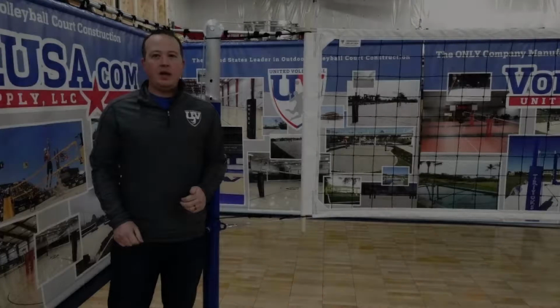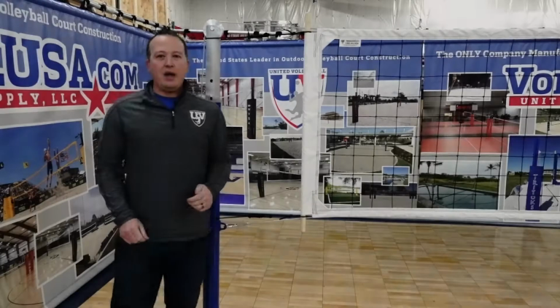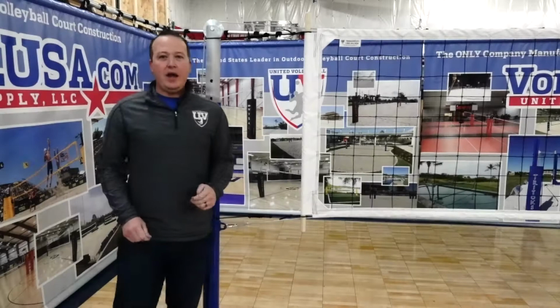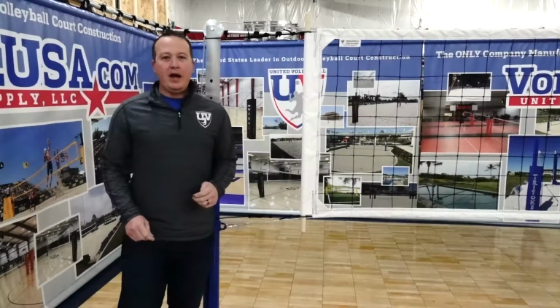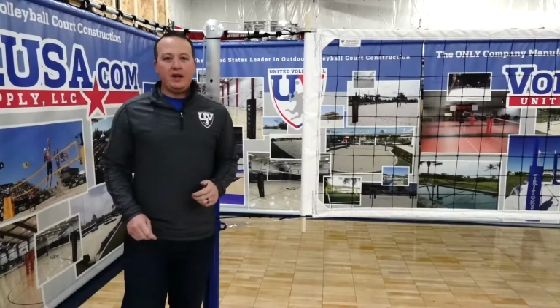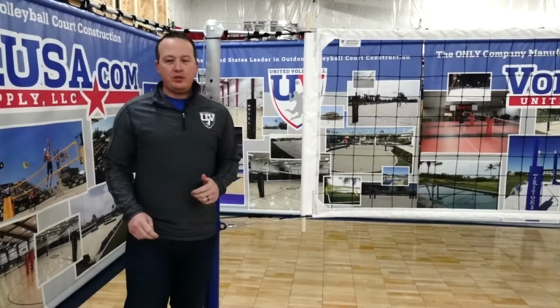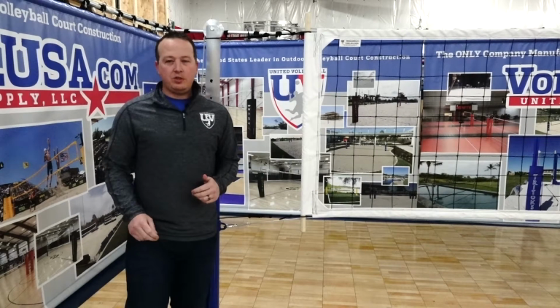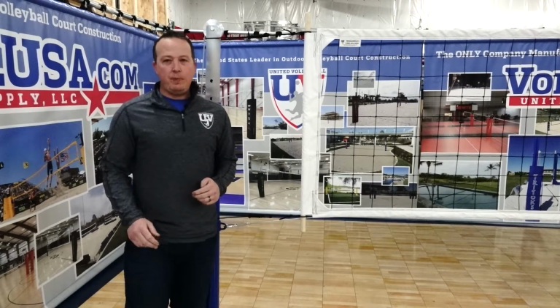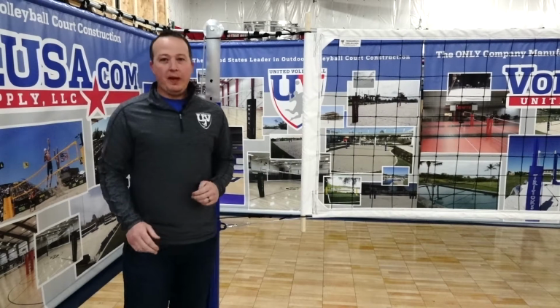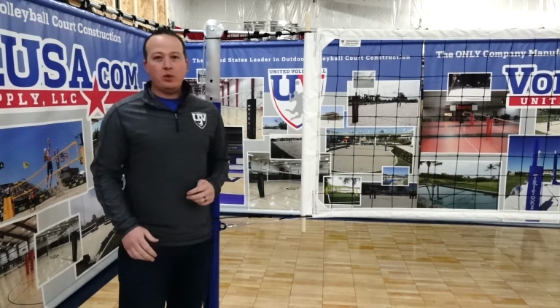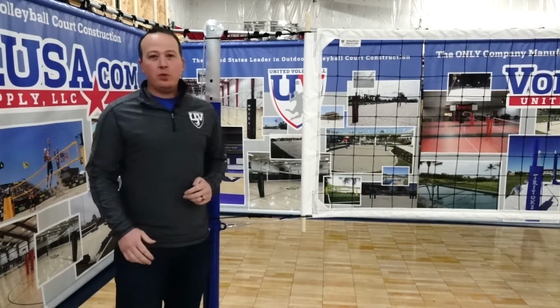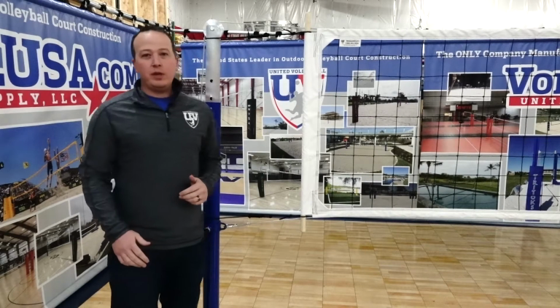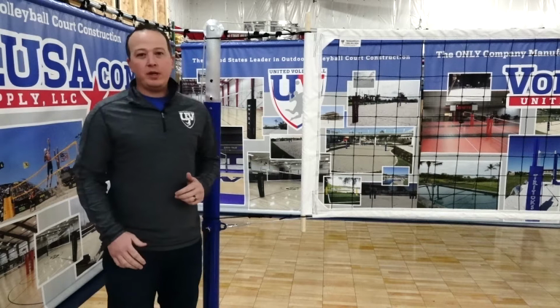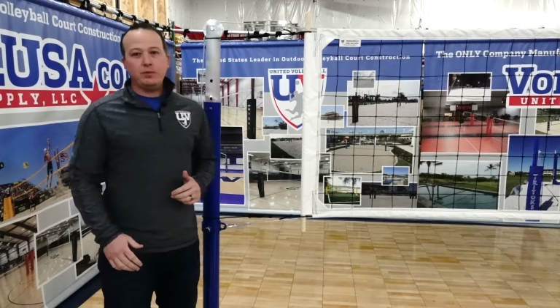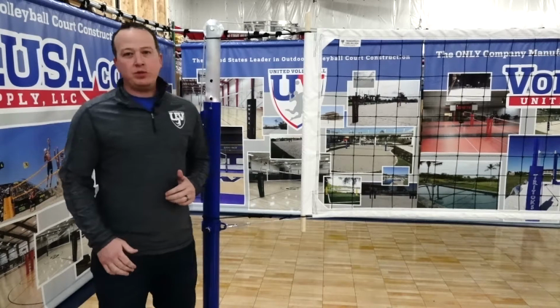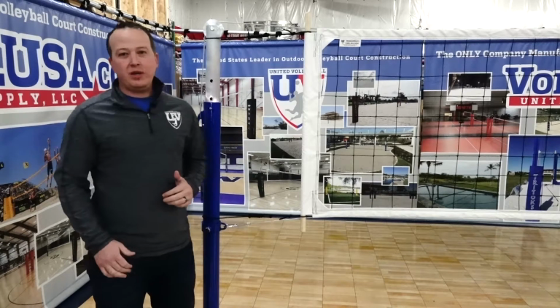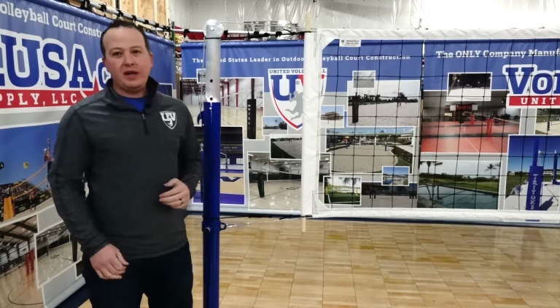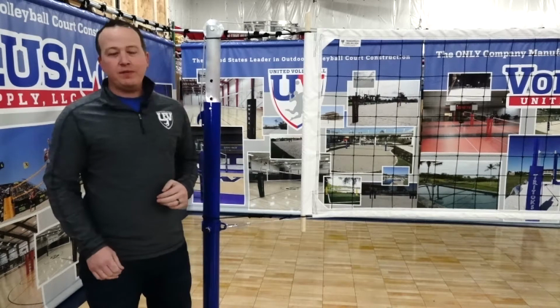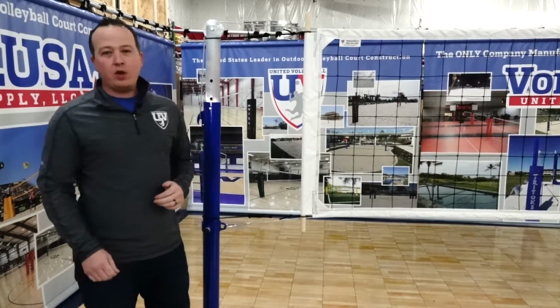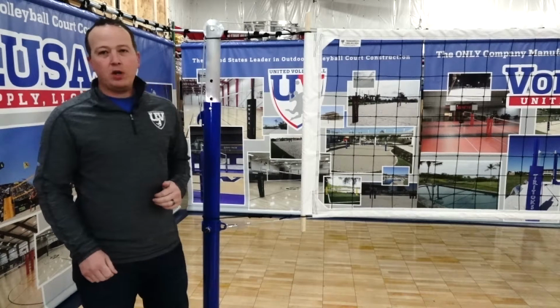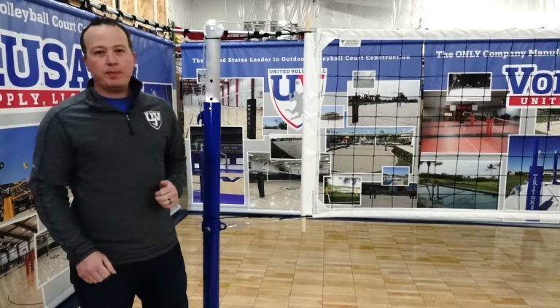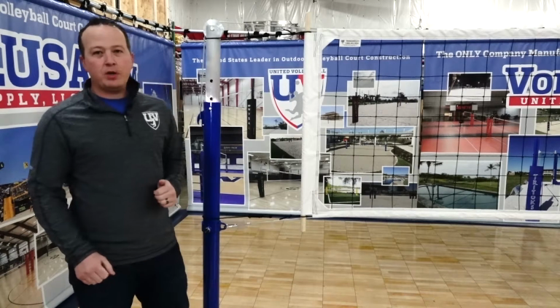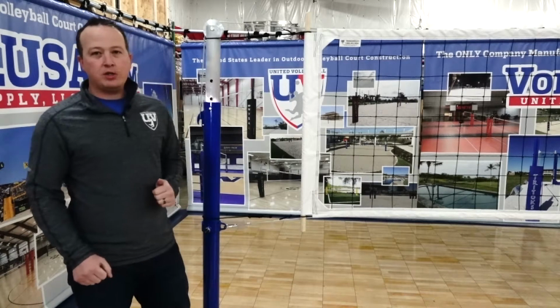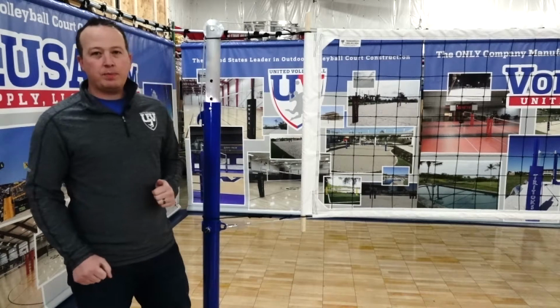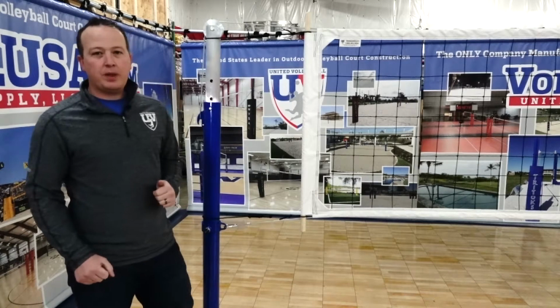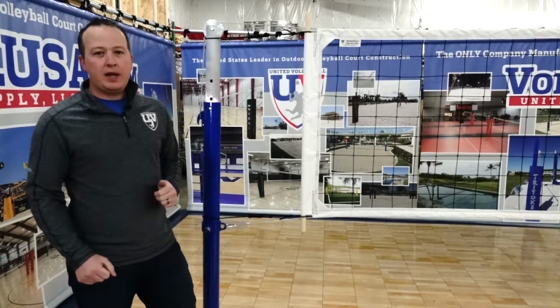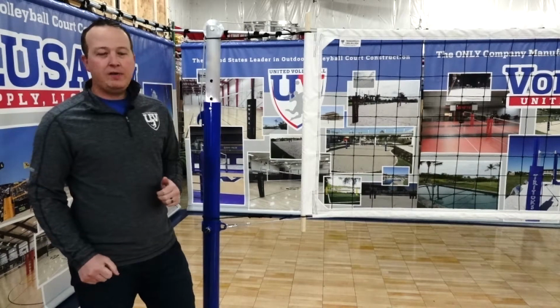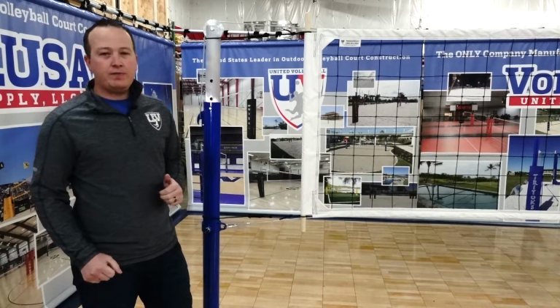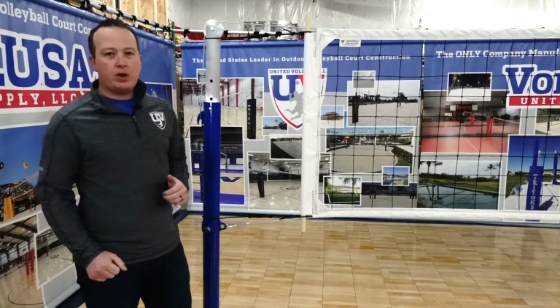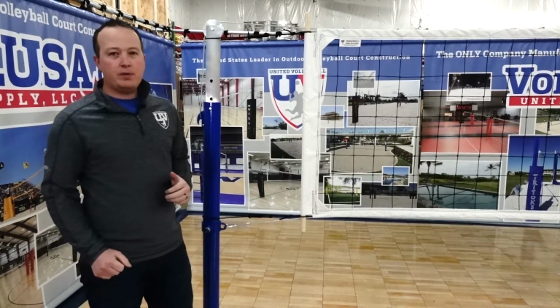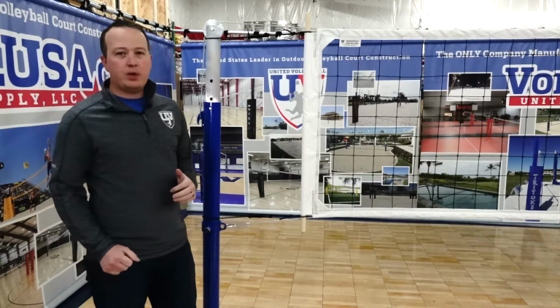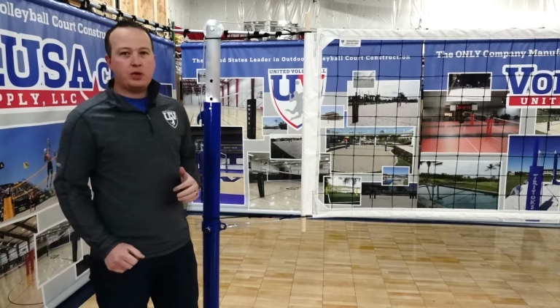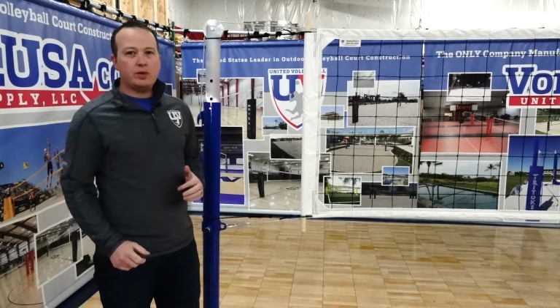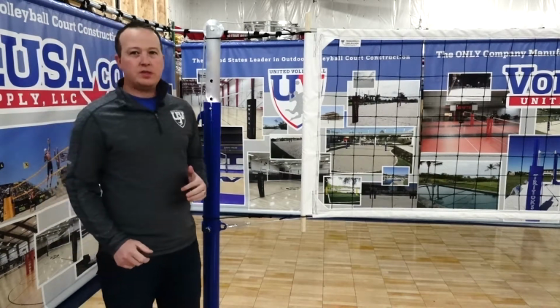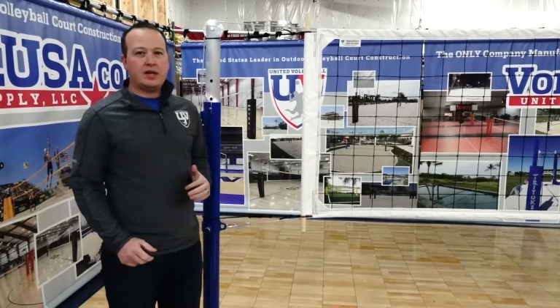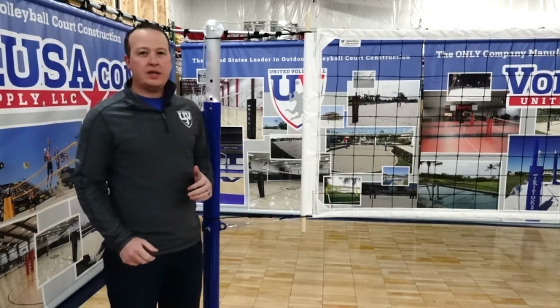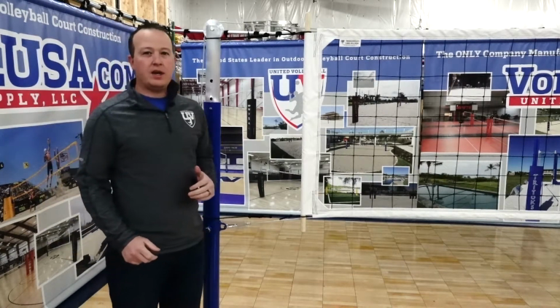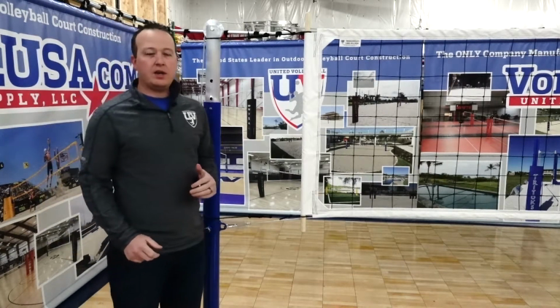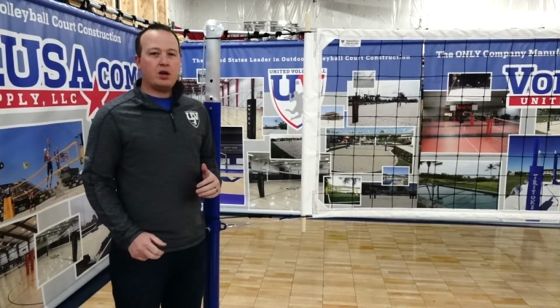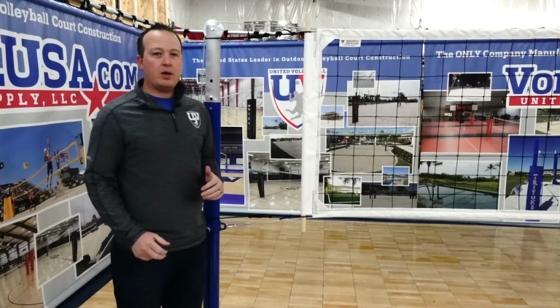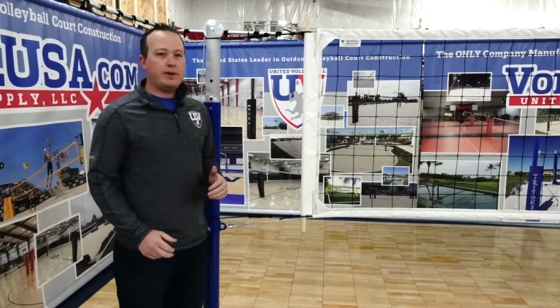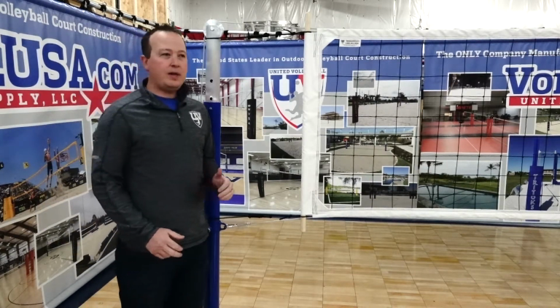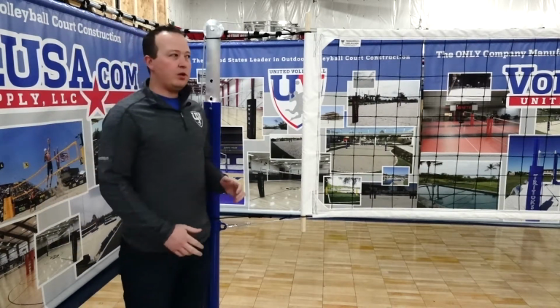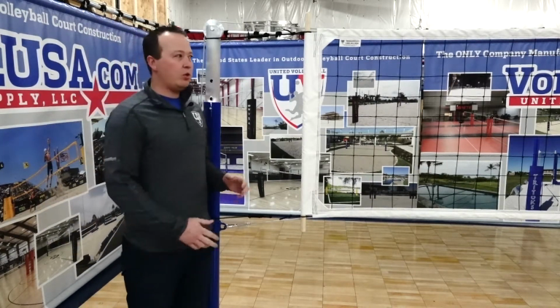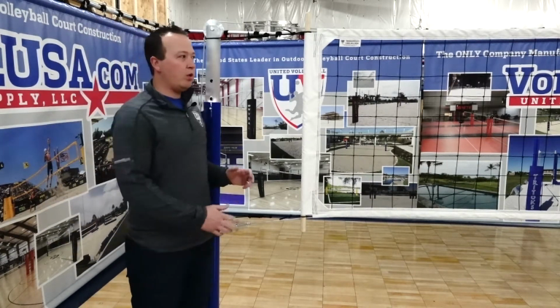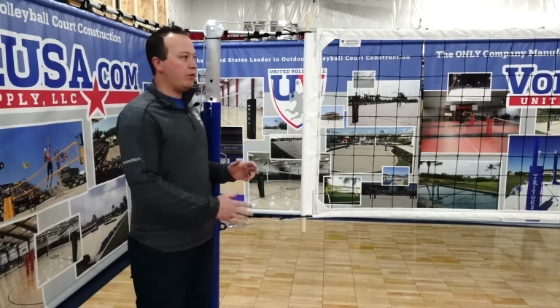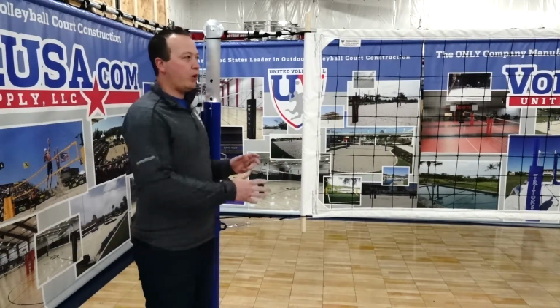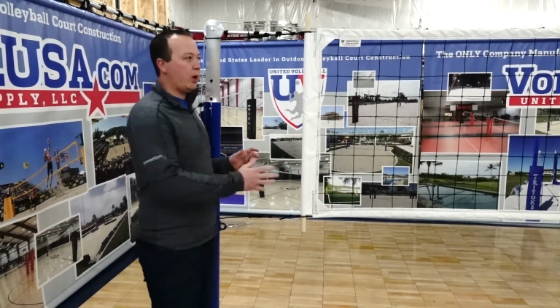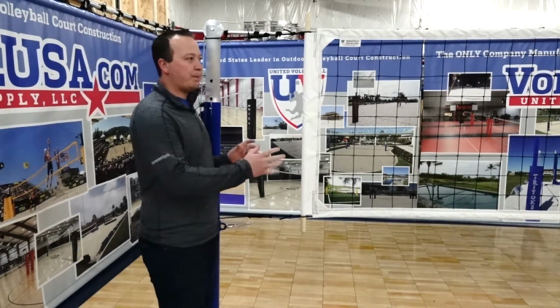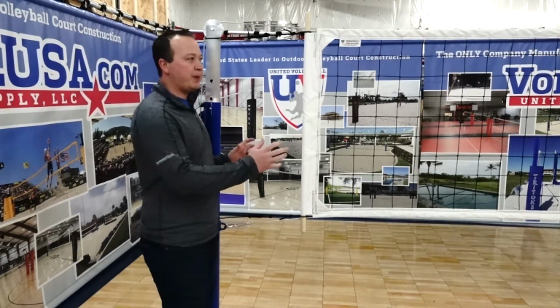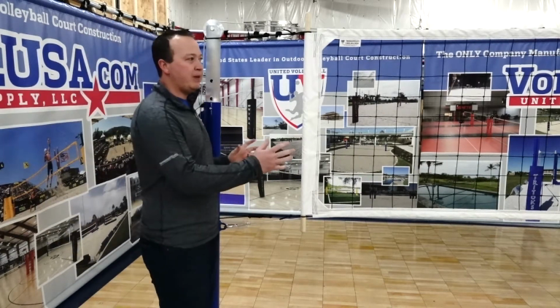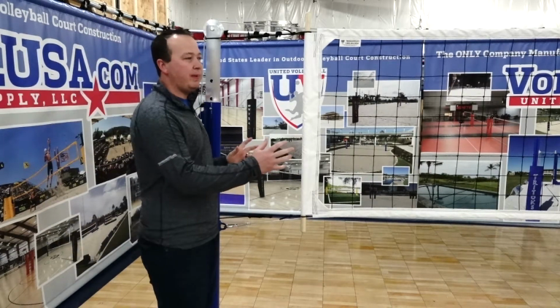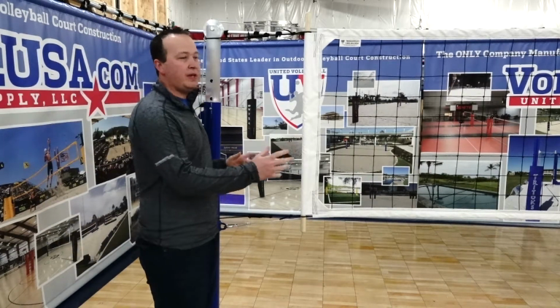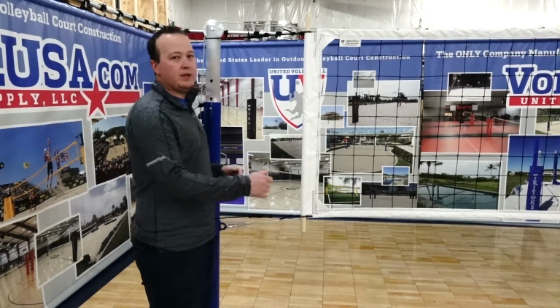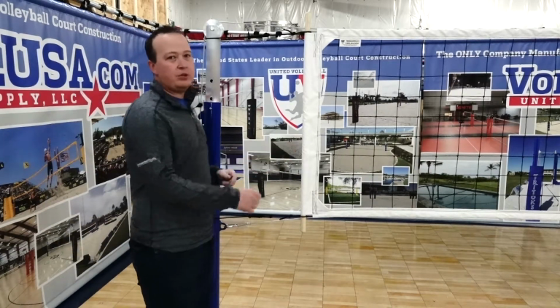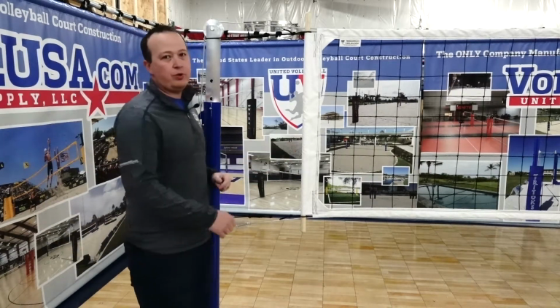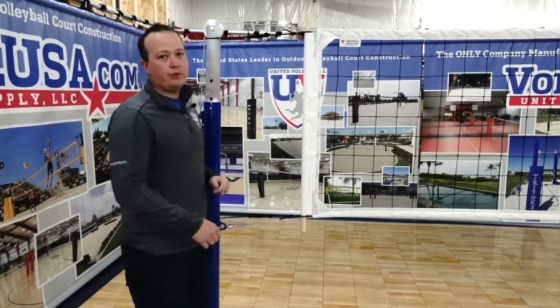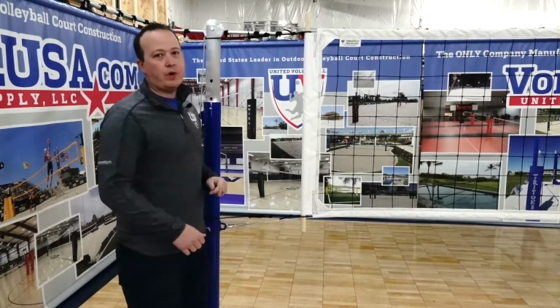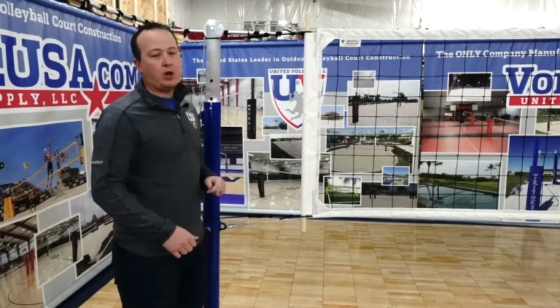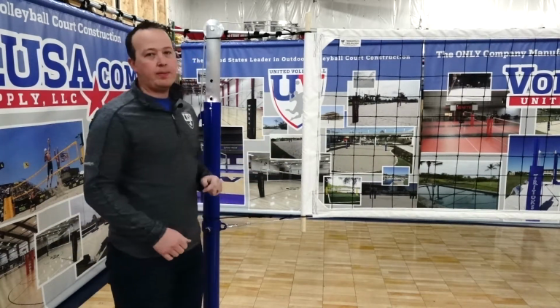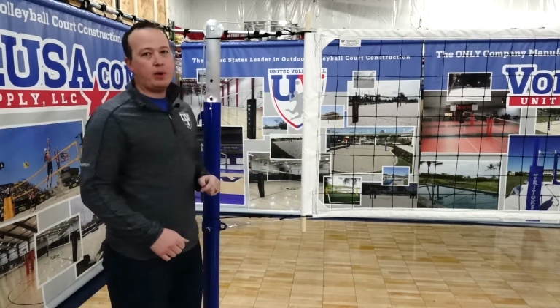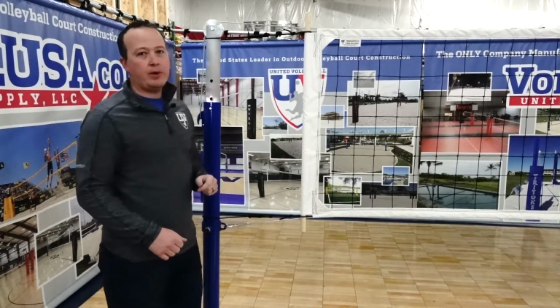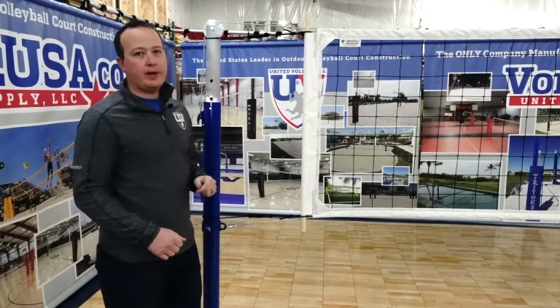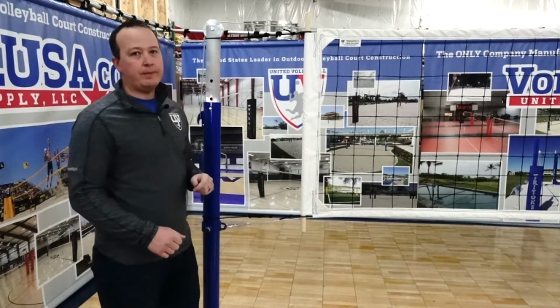Hi, this is Micah Williams, United Volleyball Supply, VolleyballUSA.com, here to go over our PBN2 Volleyball Net.